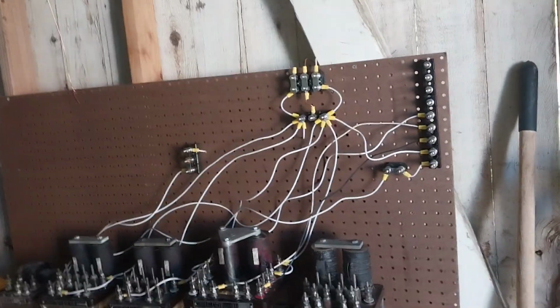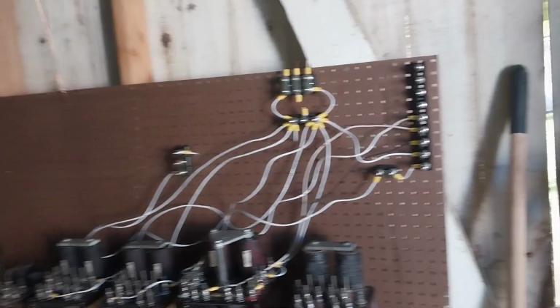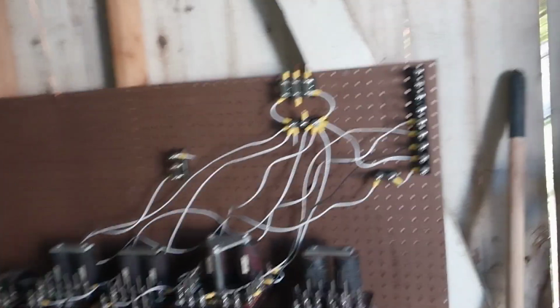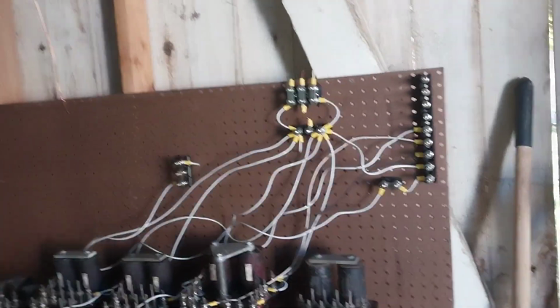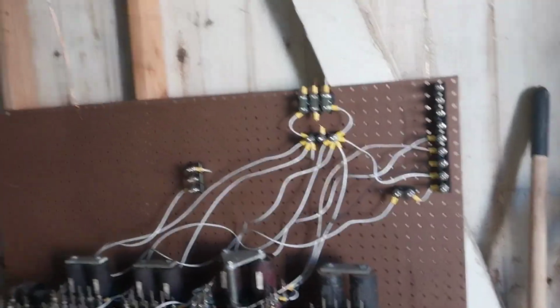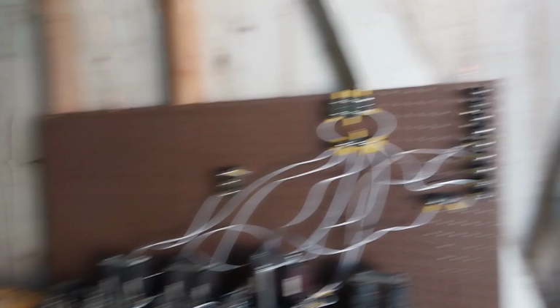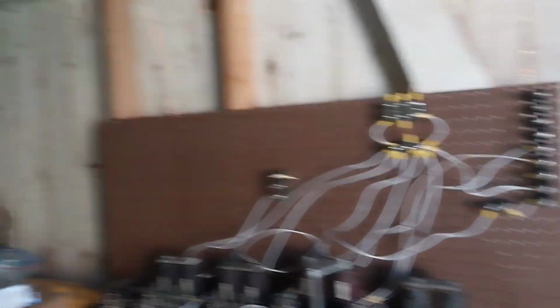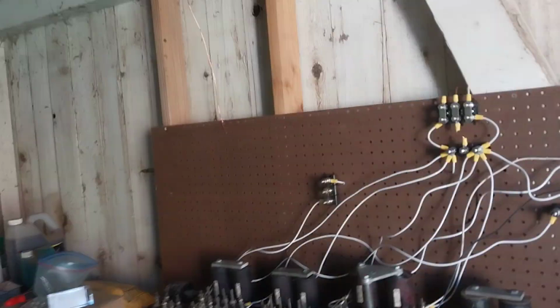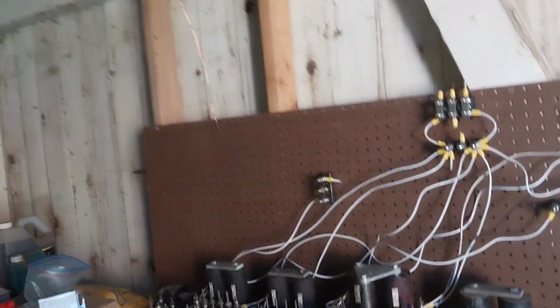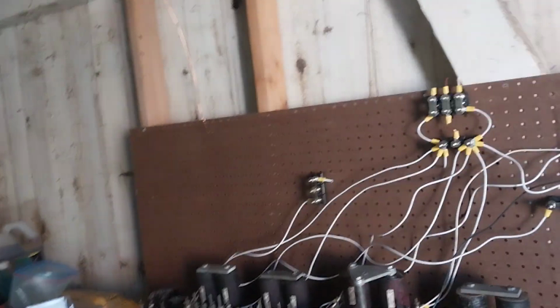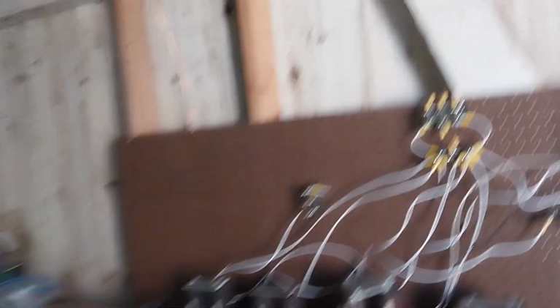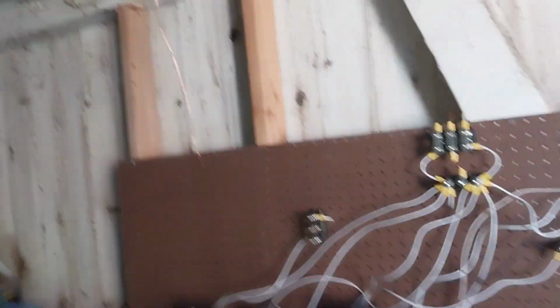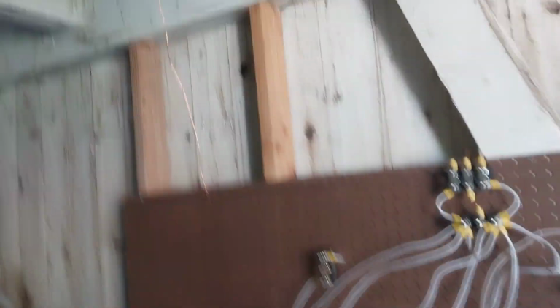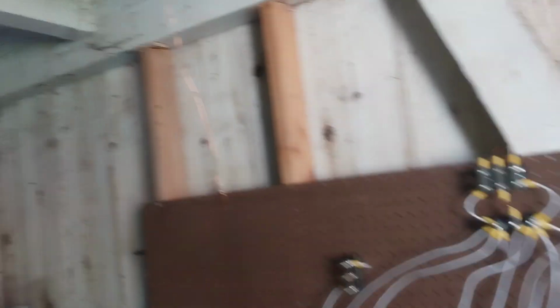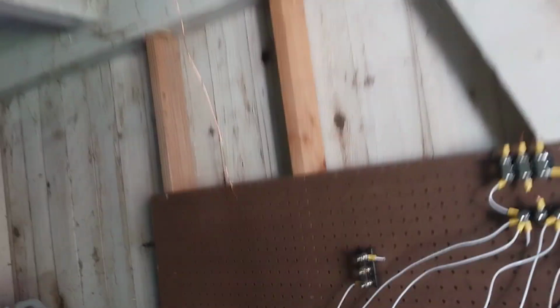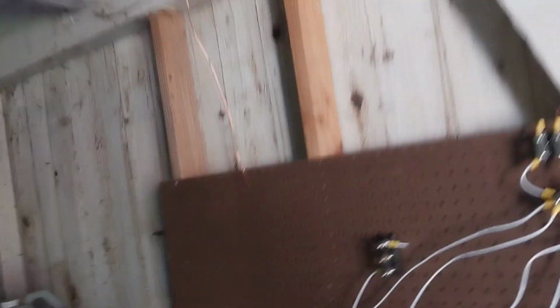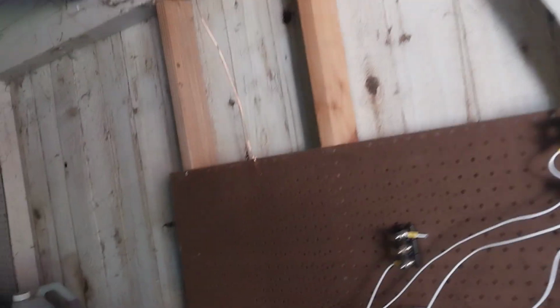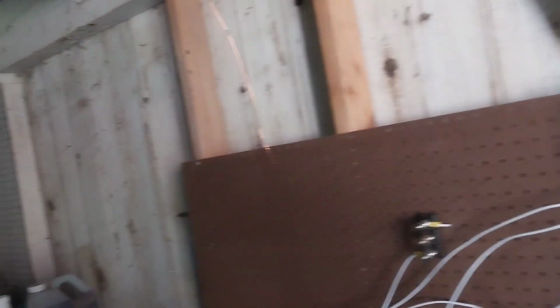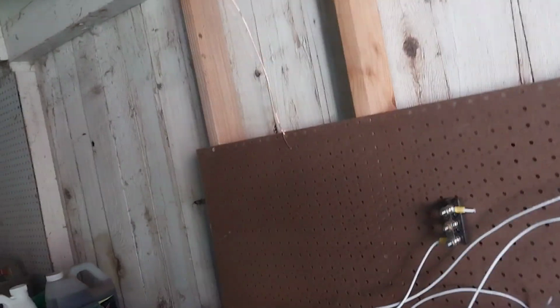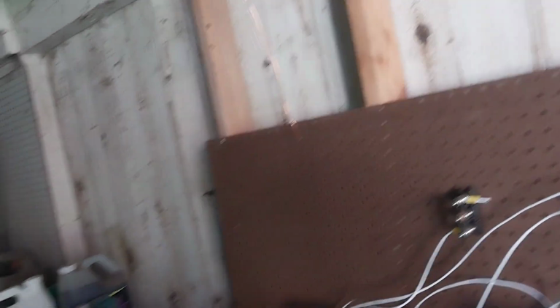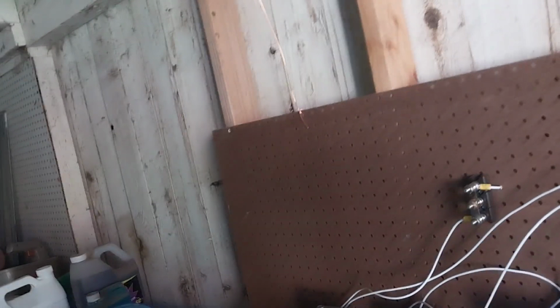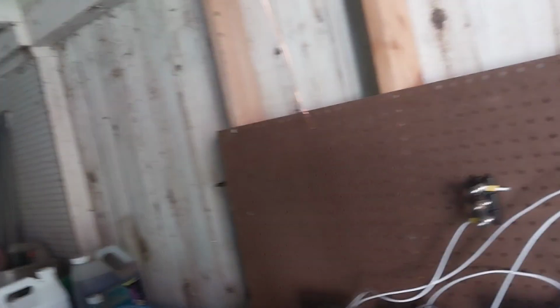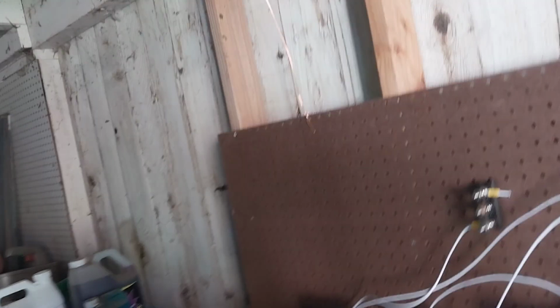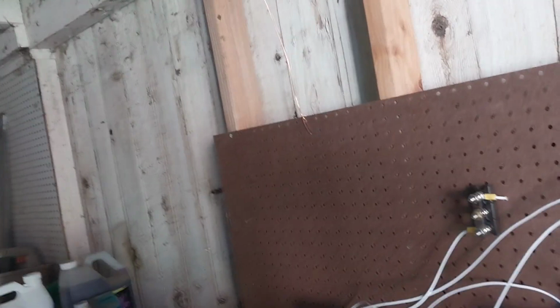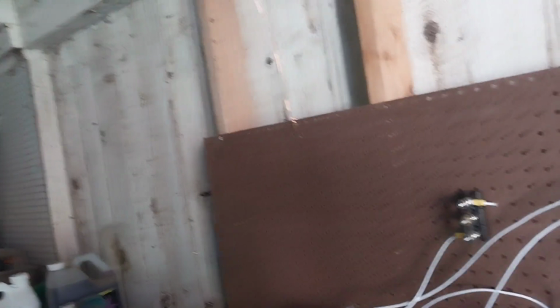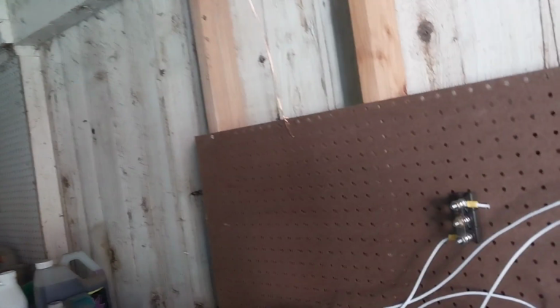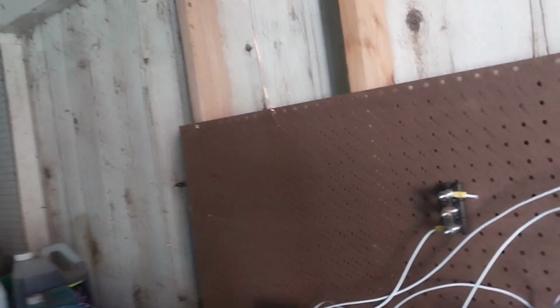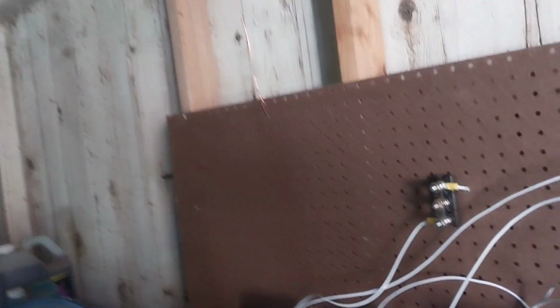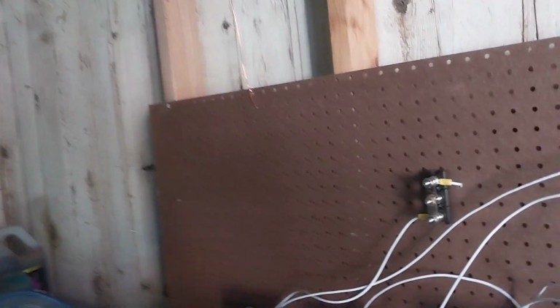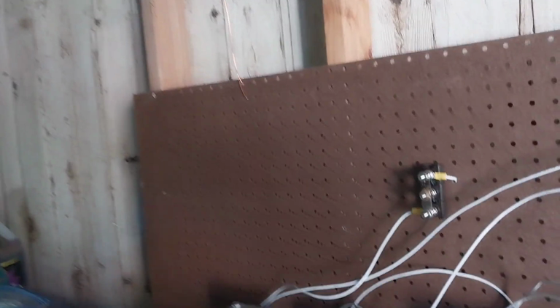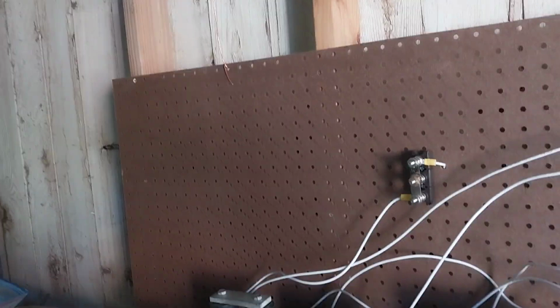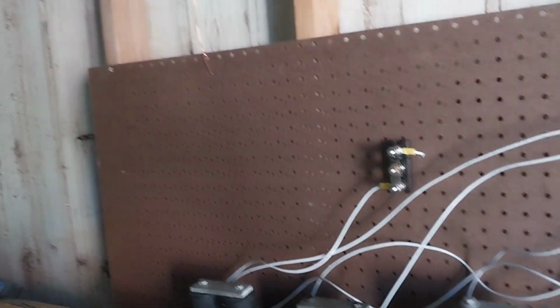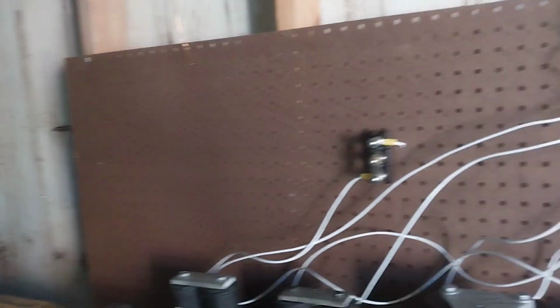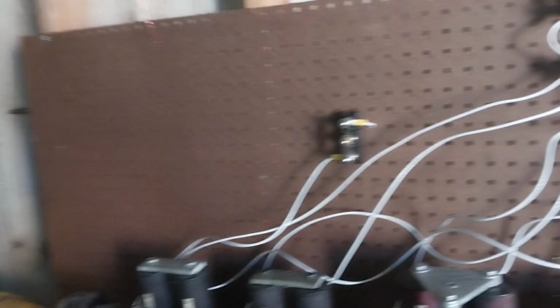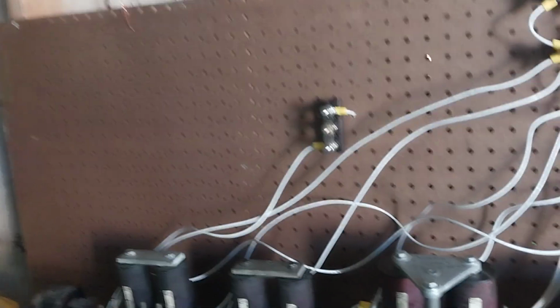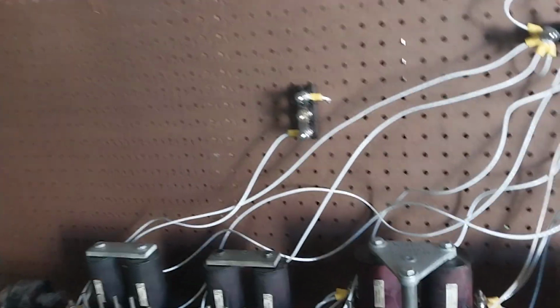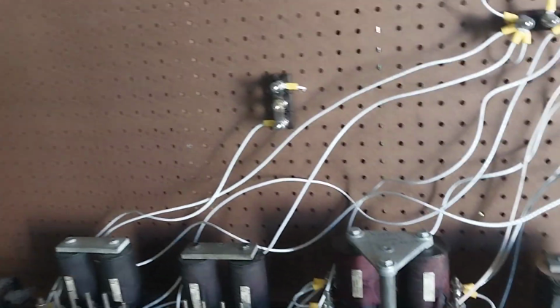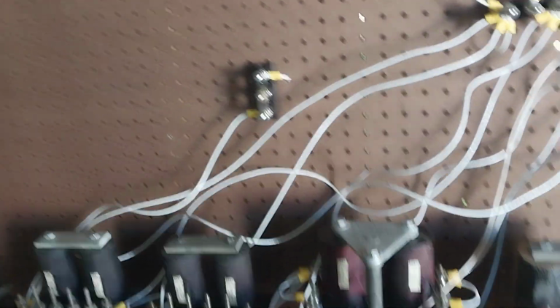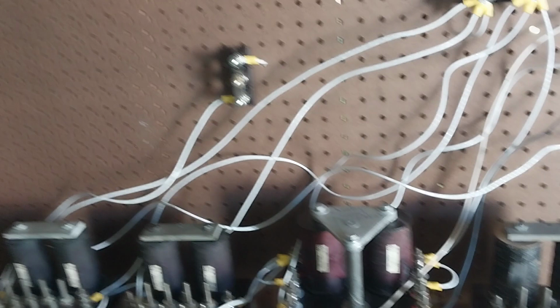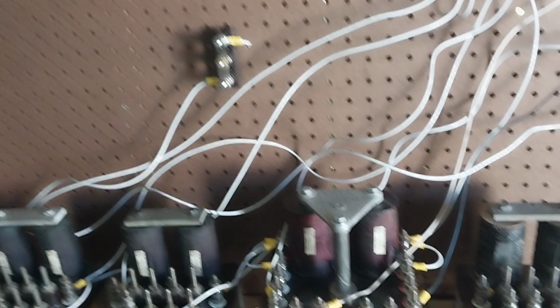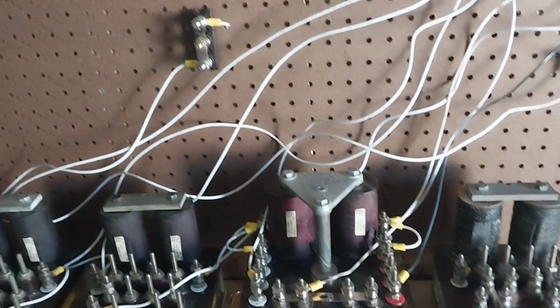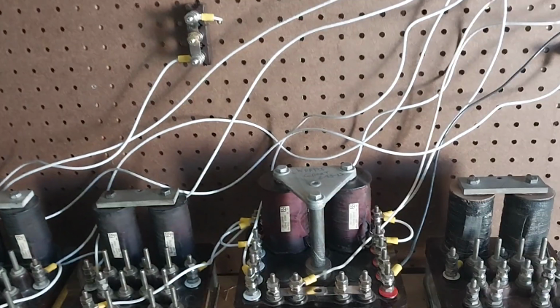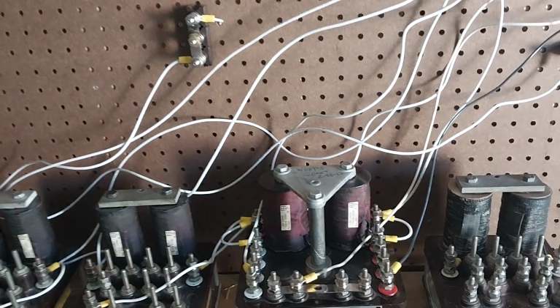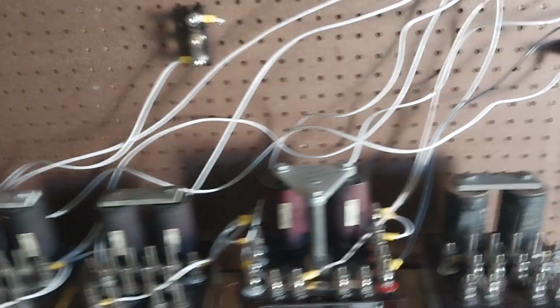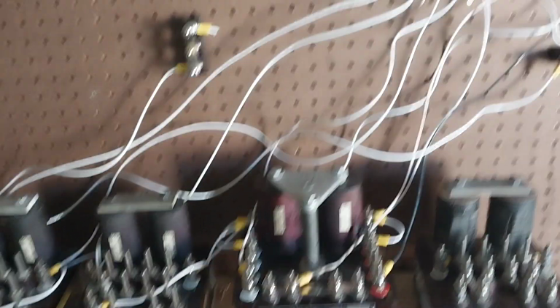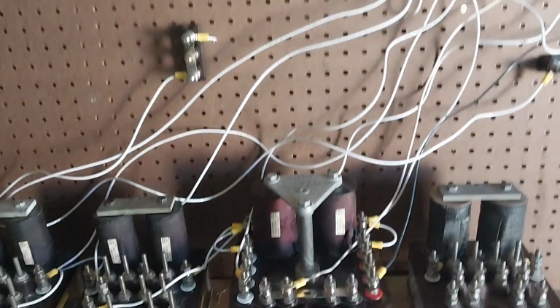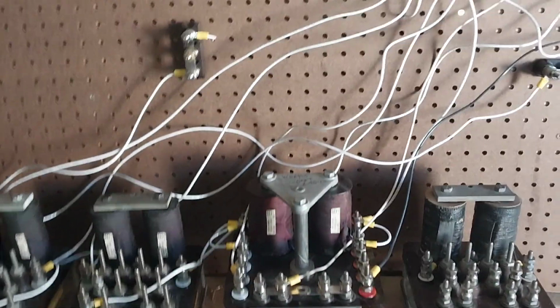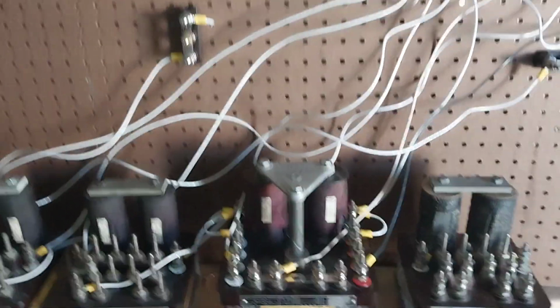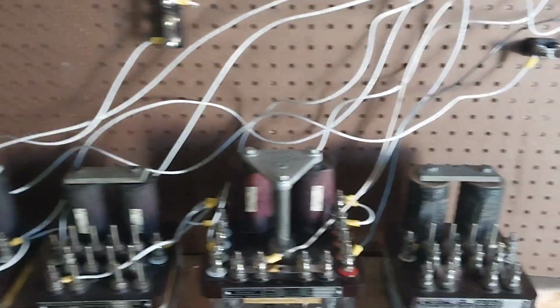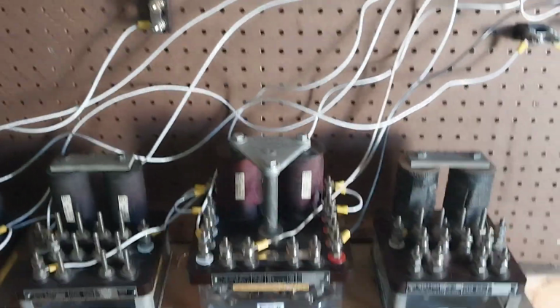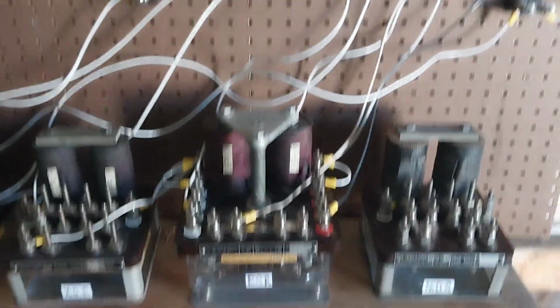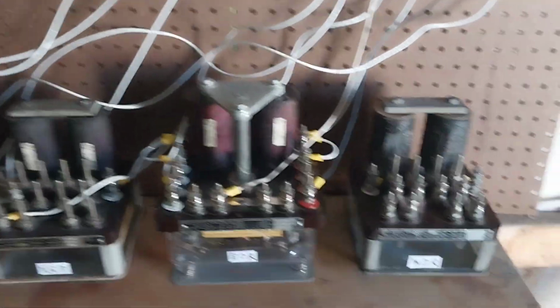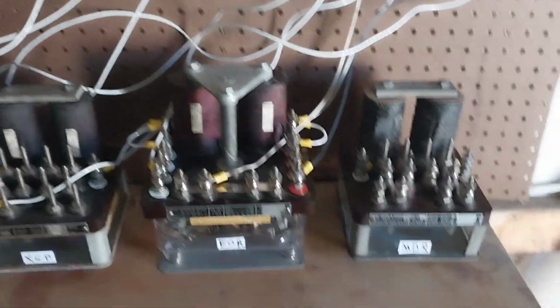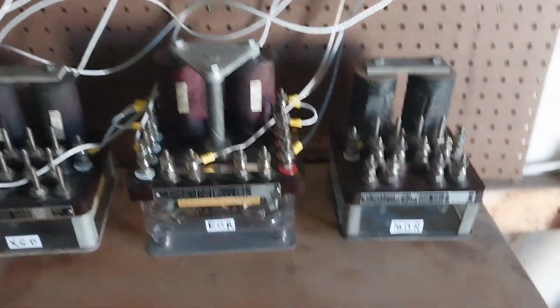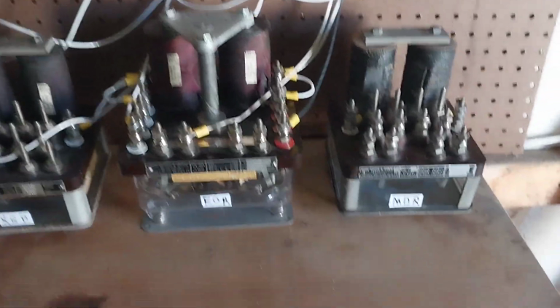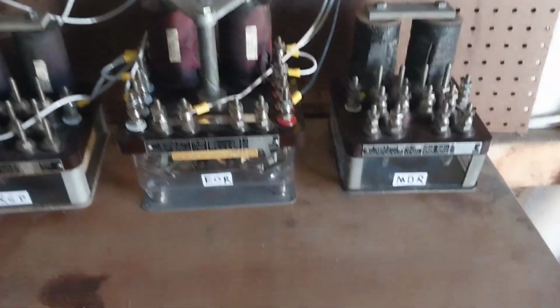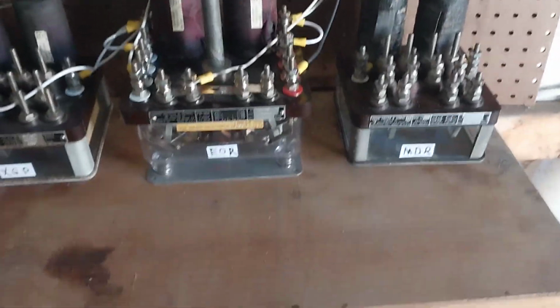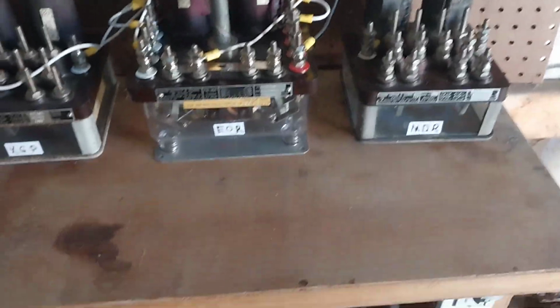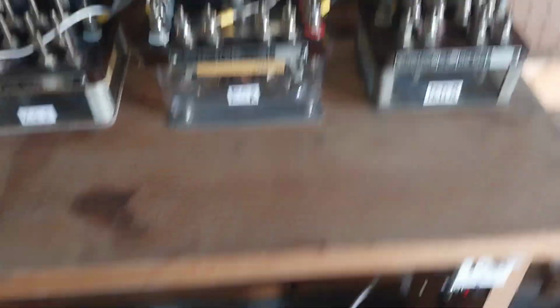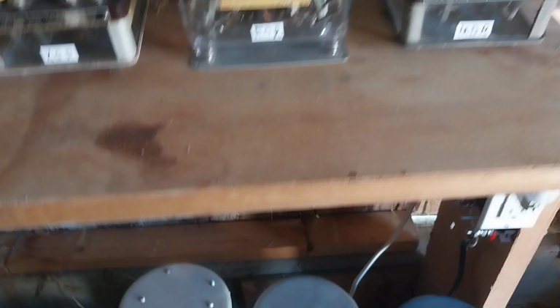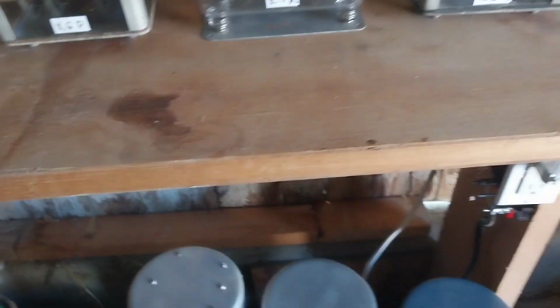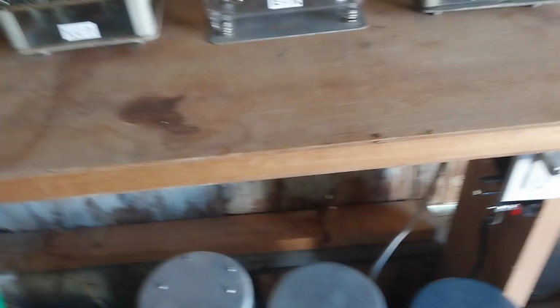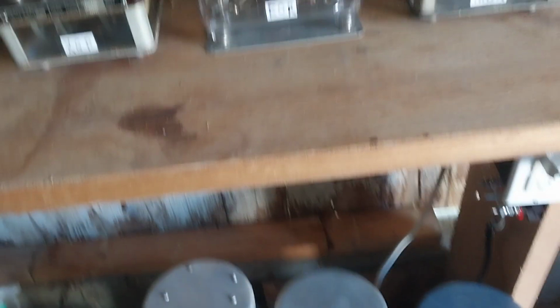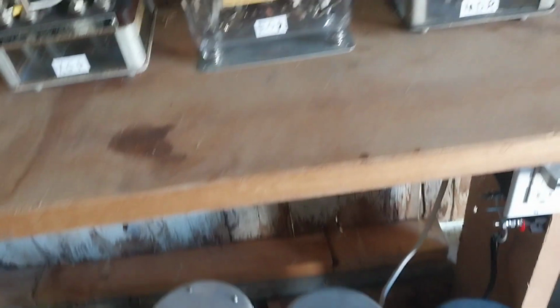Today I'm going to be doing a video on my restored signal collection. I got it all set up here, it's all wired in, and I'm just going to get a power supply for it.